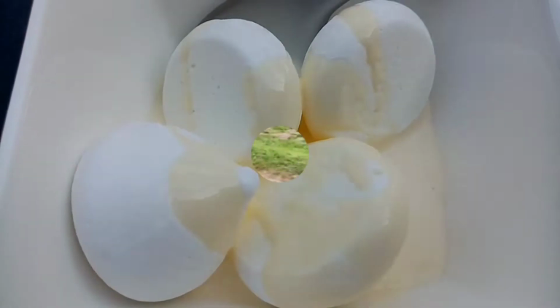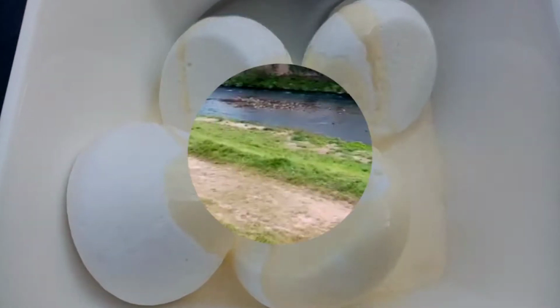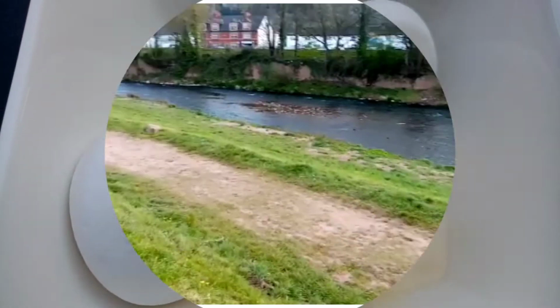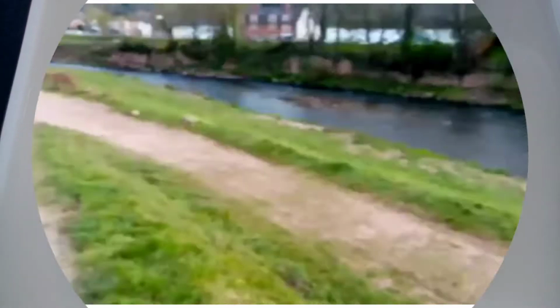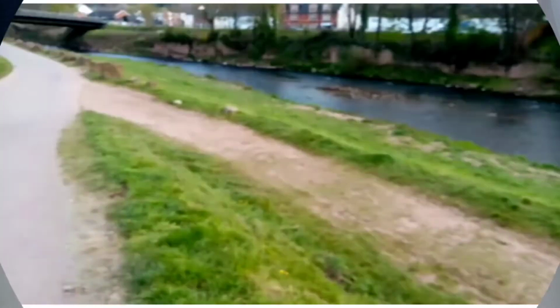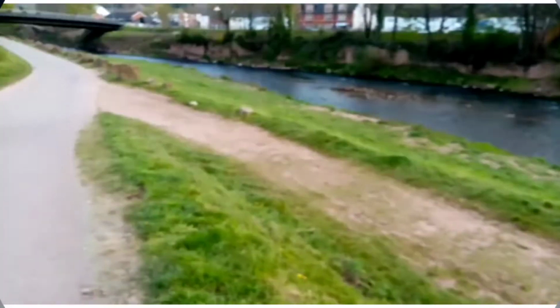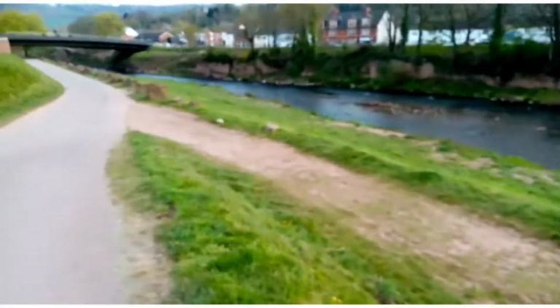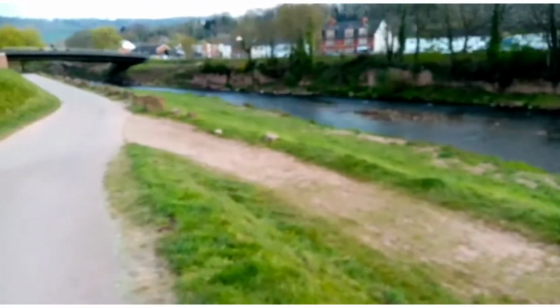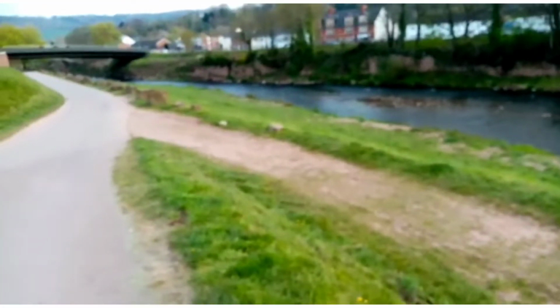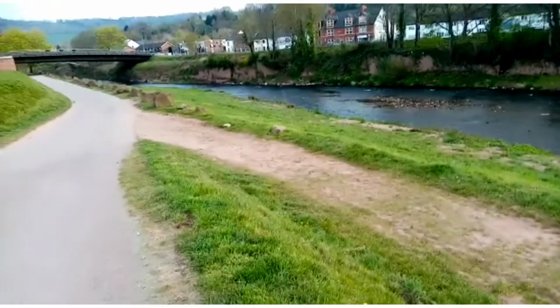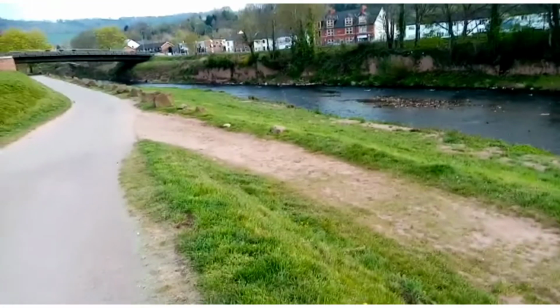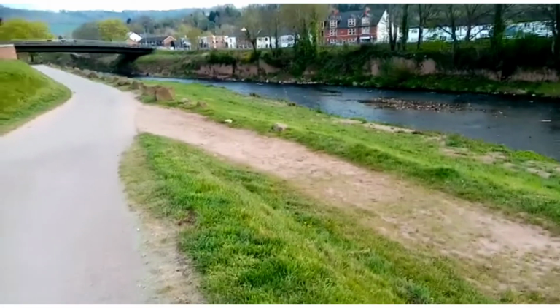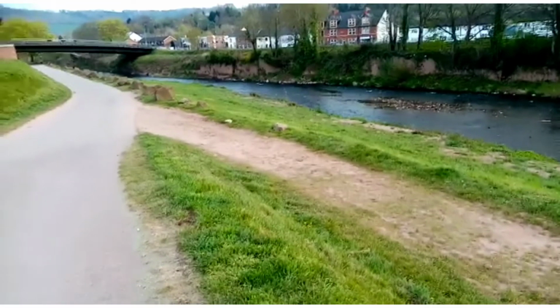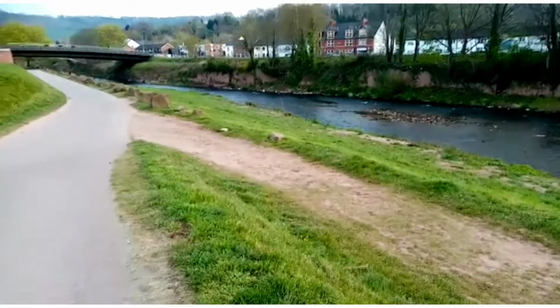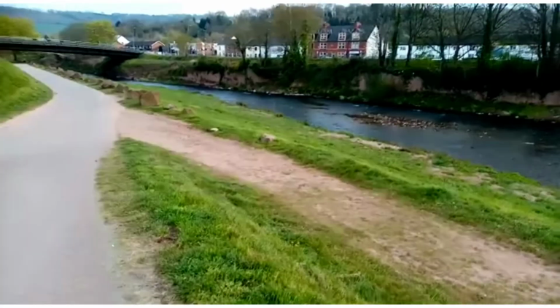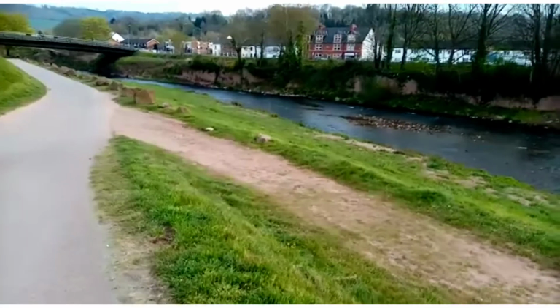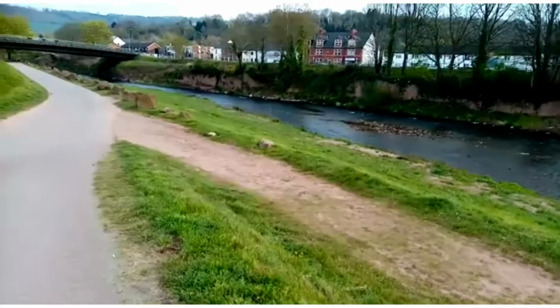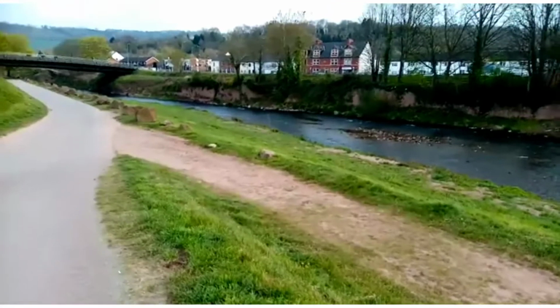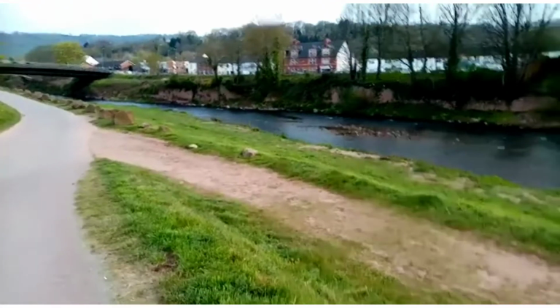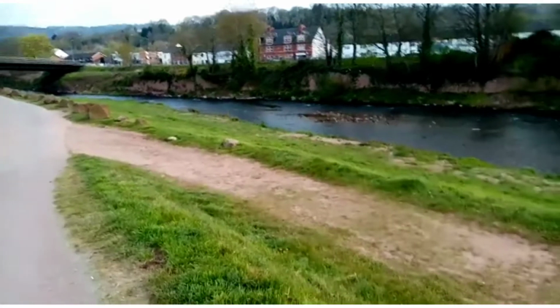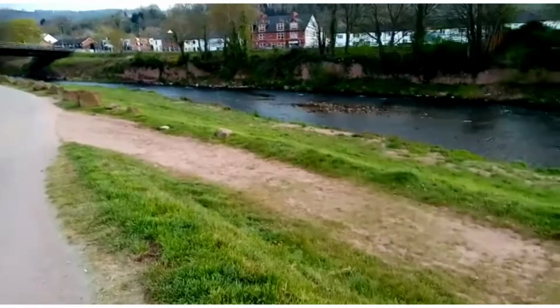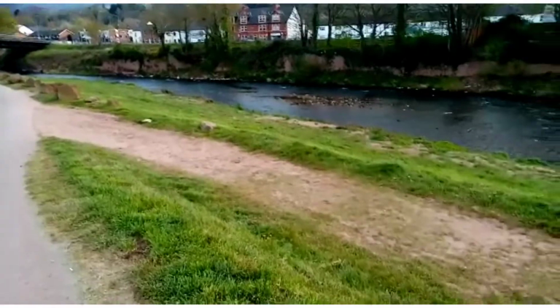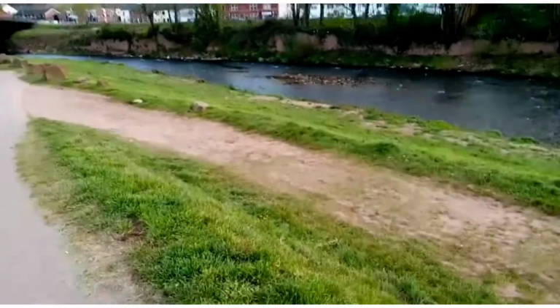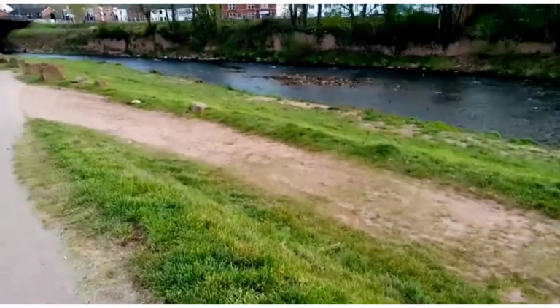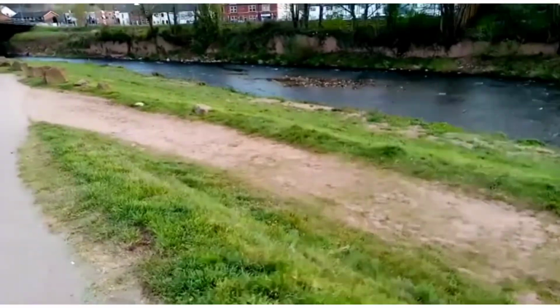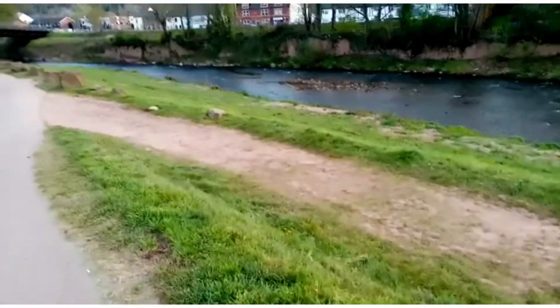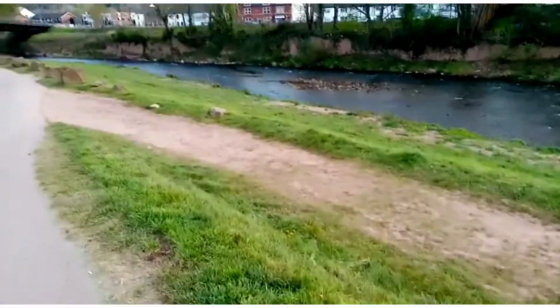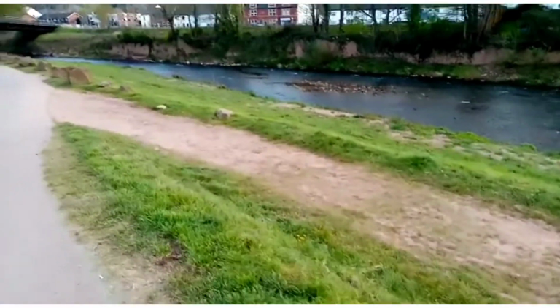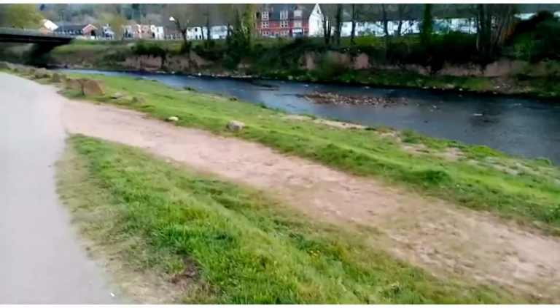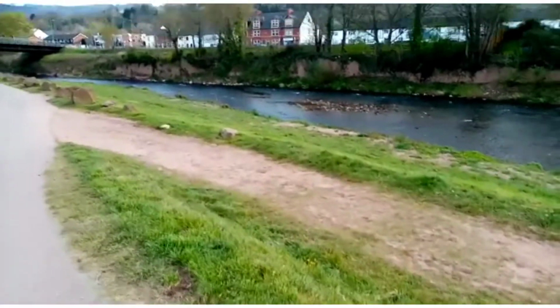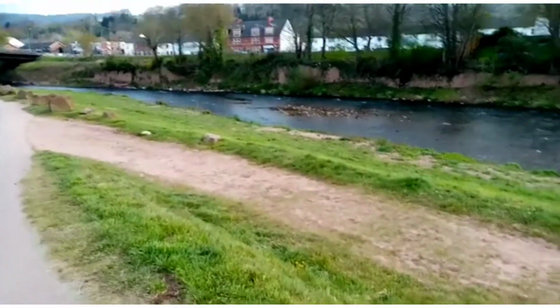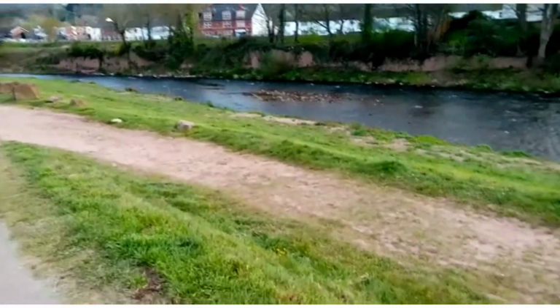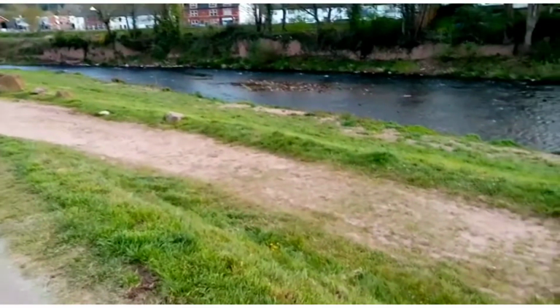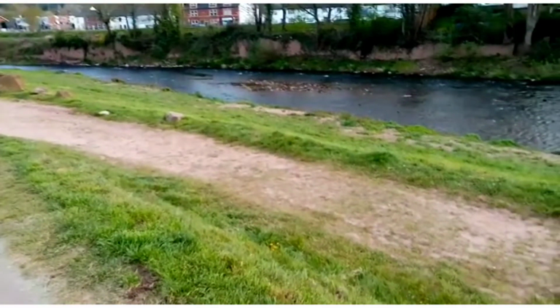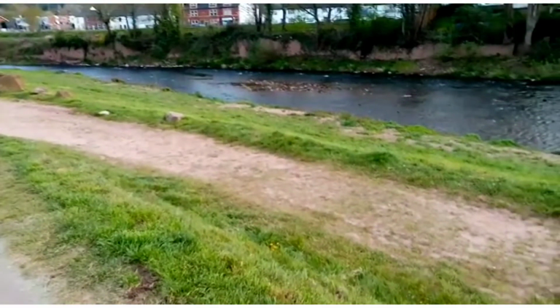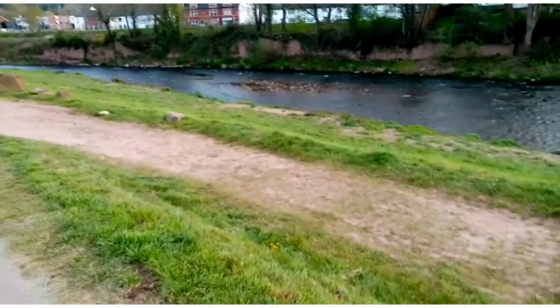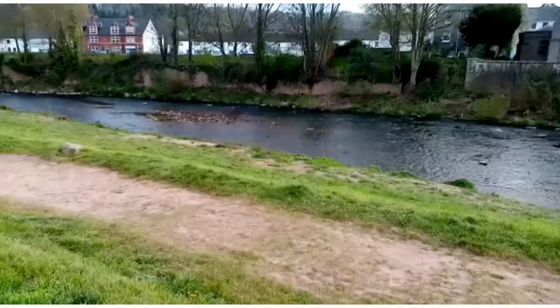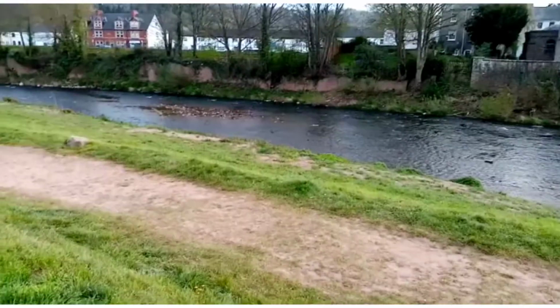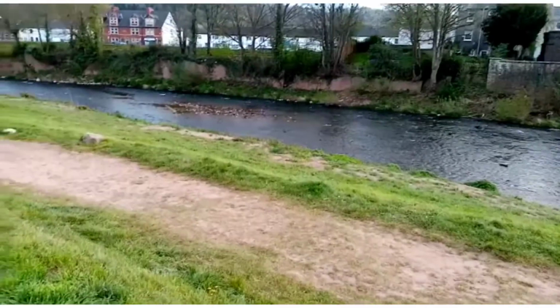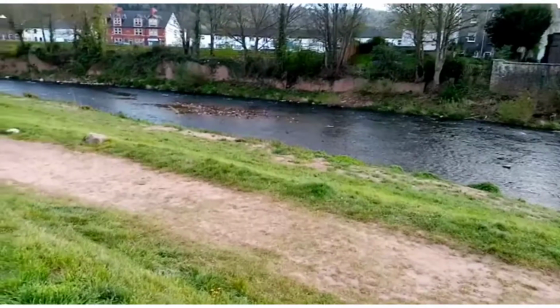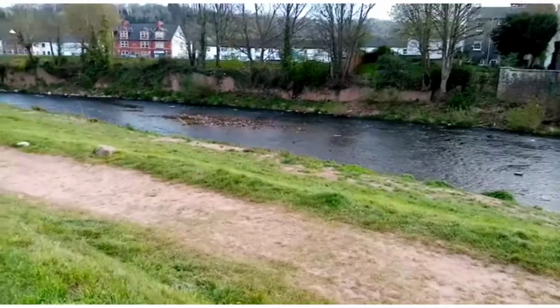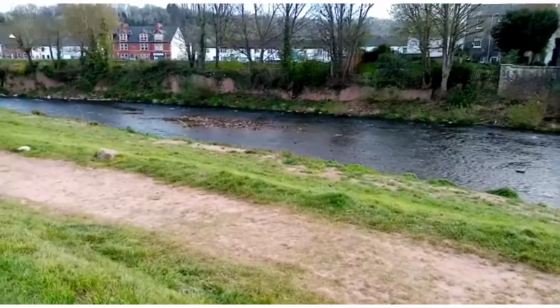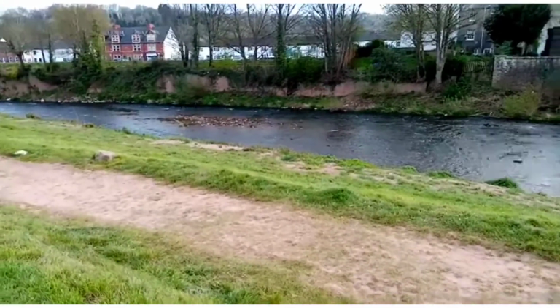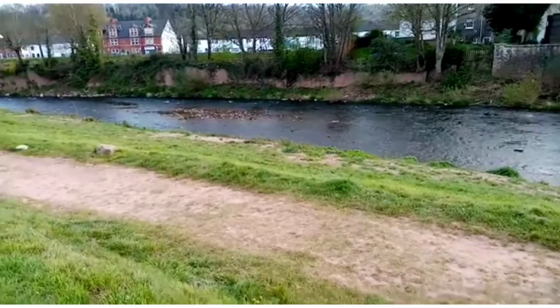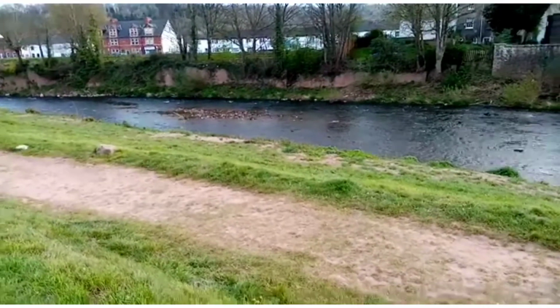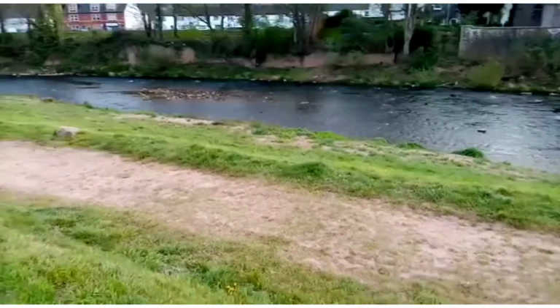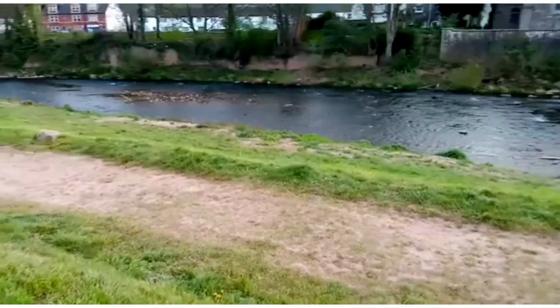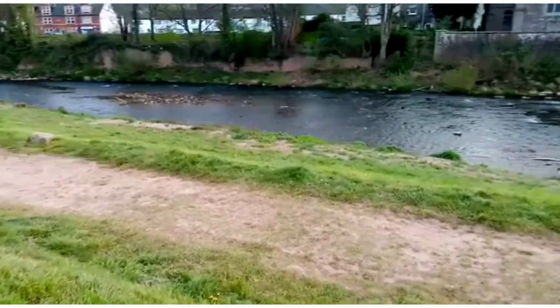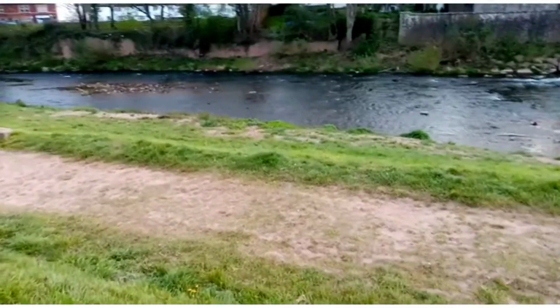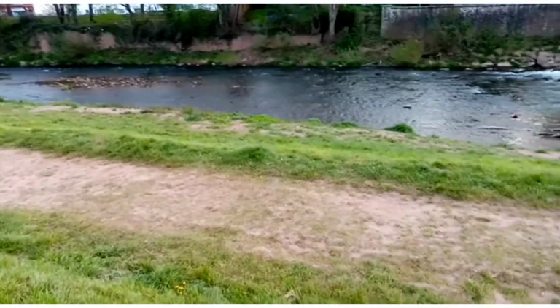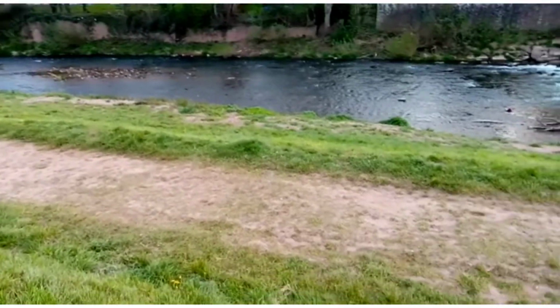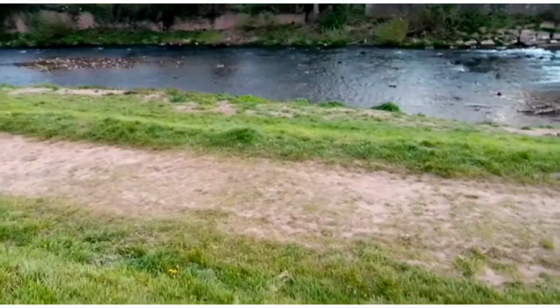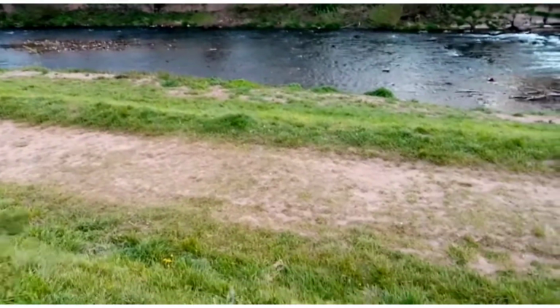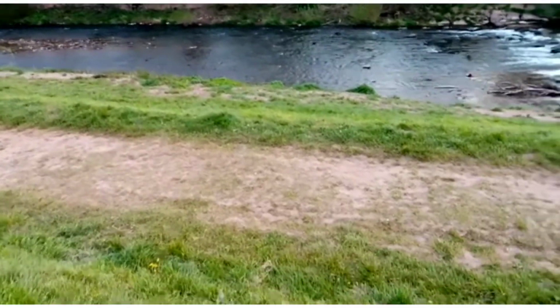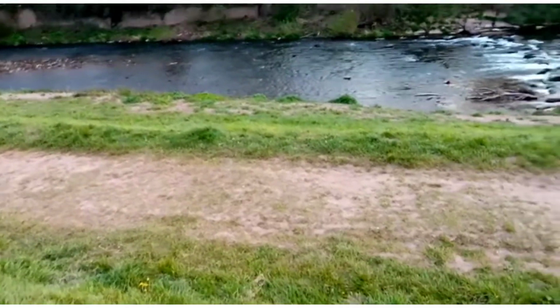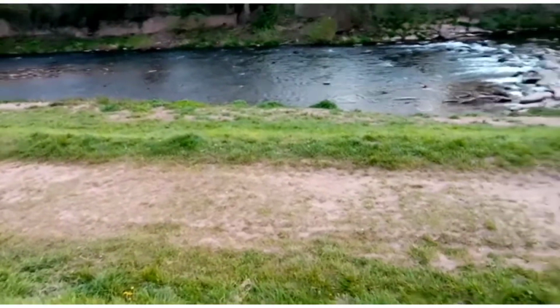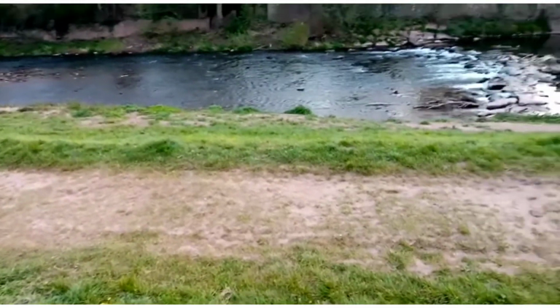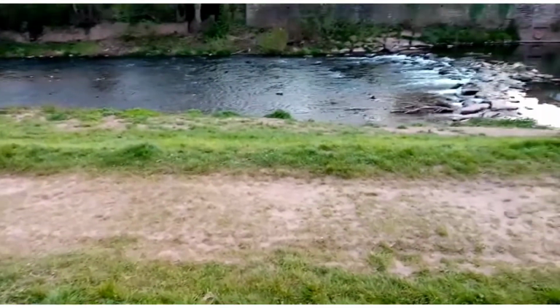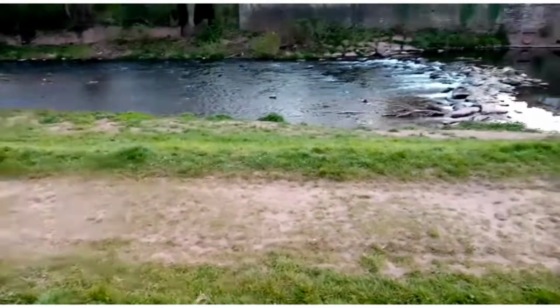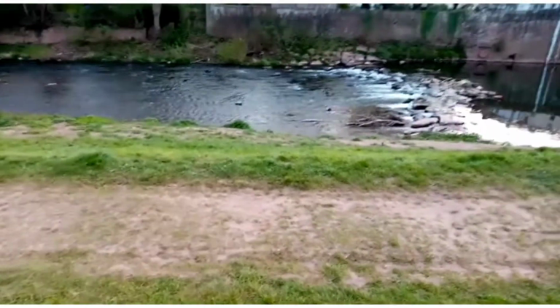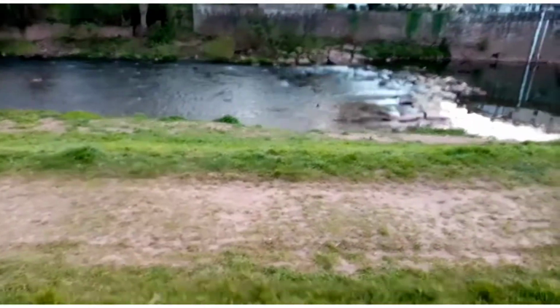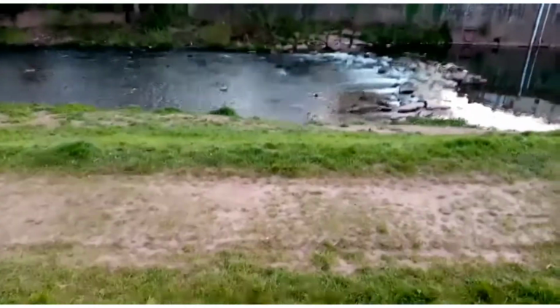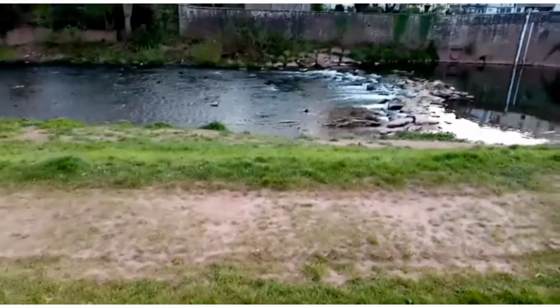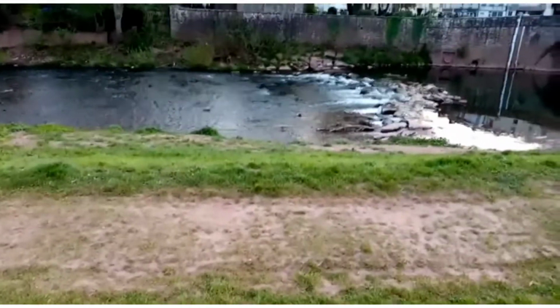Just out having an evening dog walk. The river's so shallow.